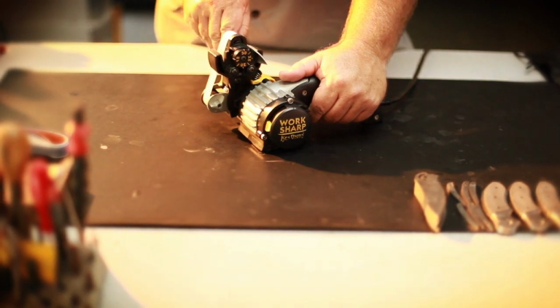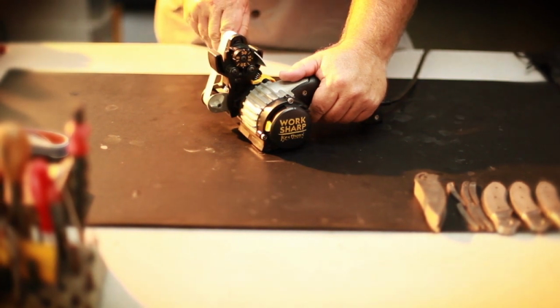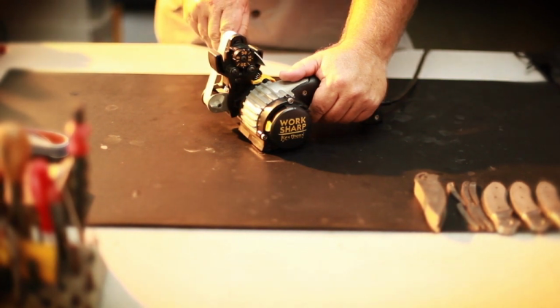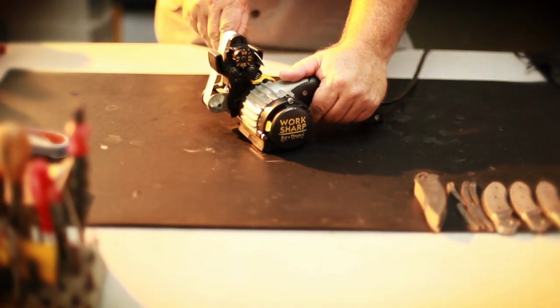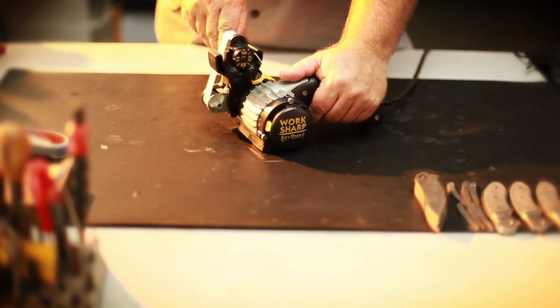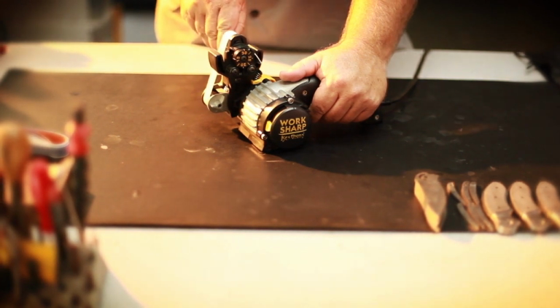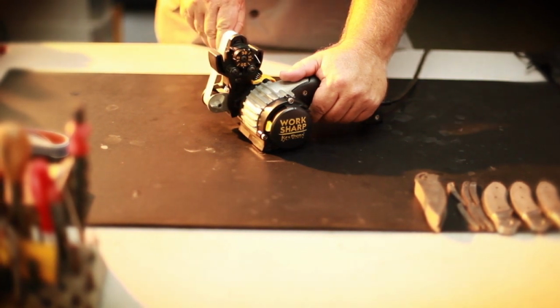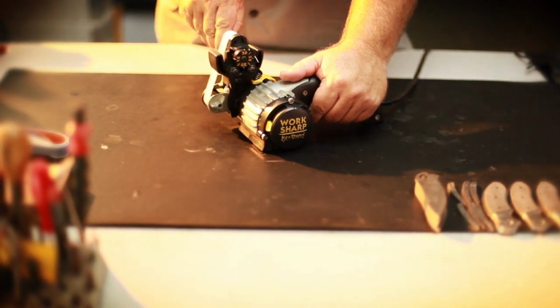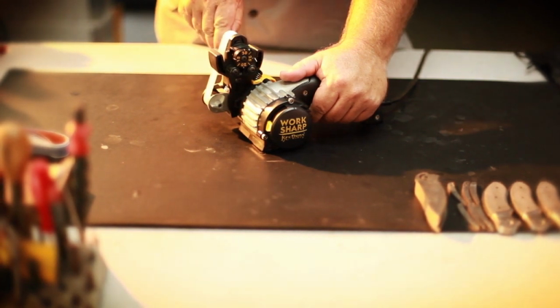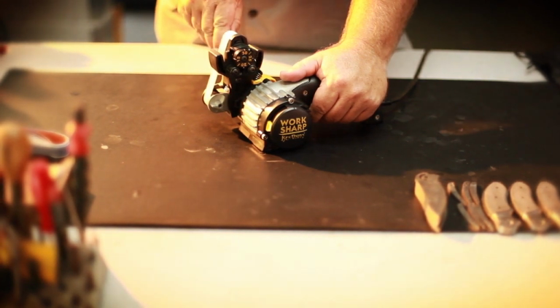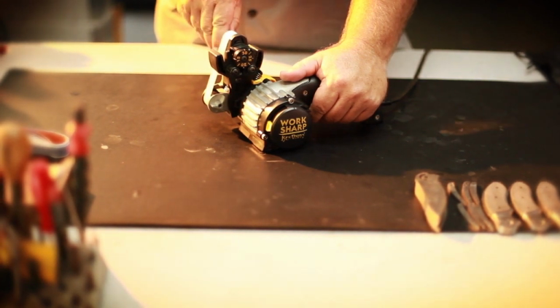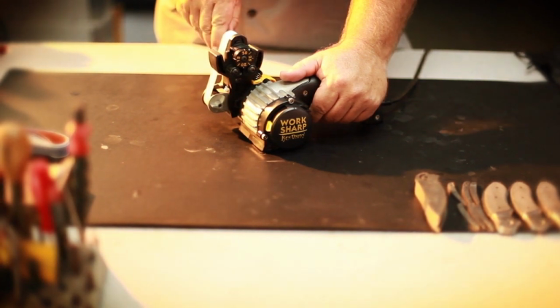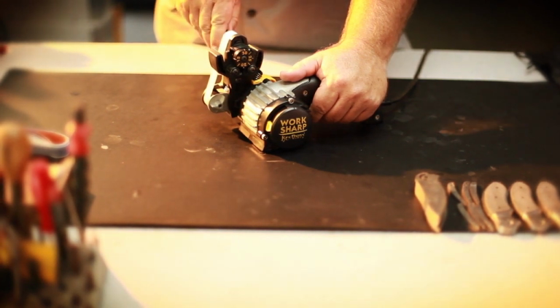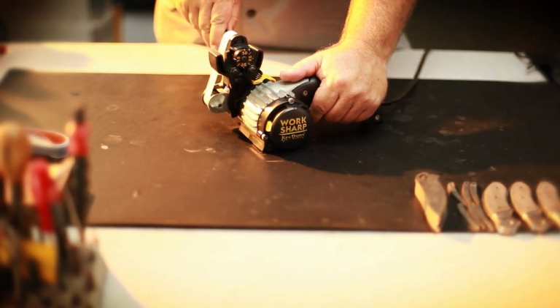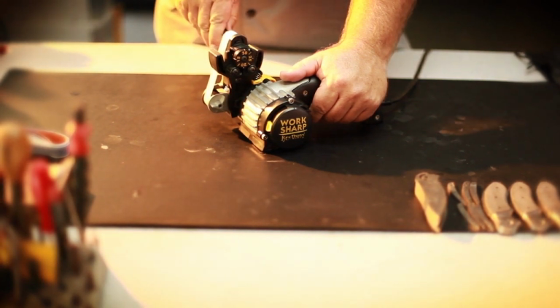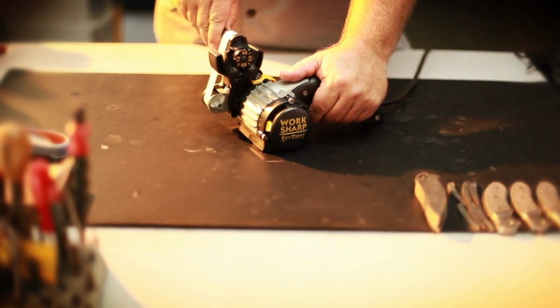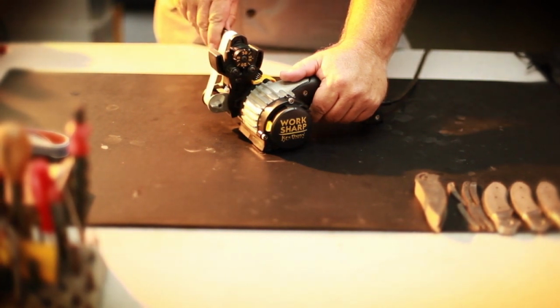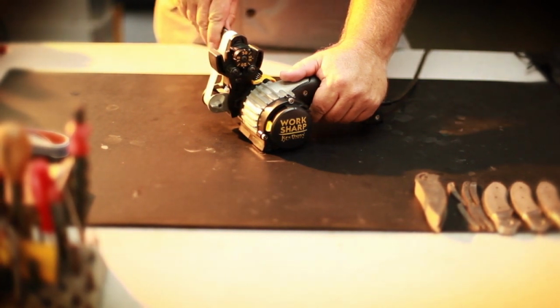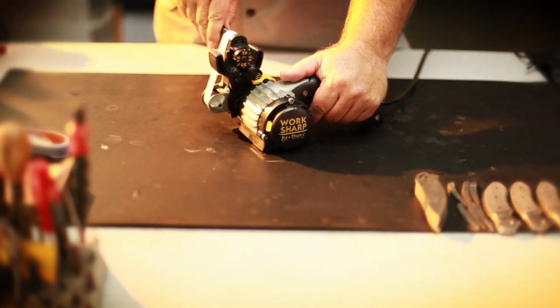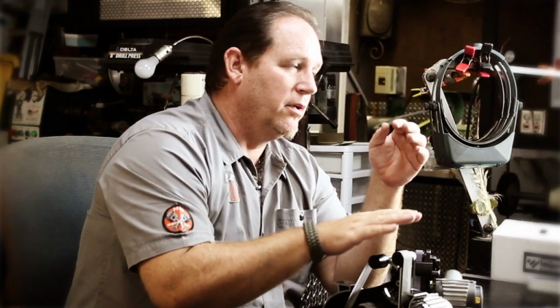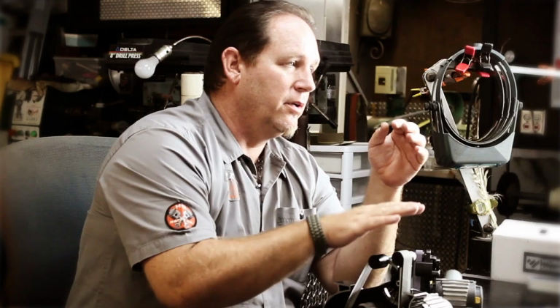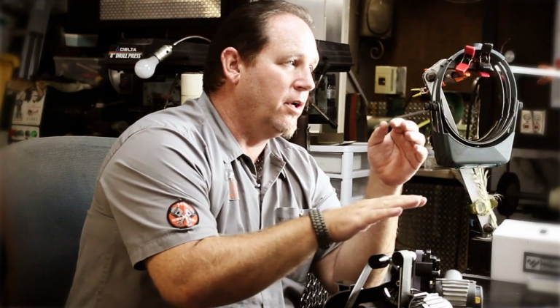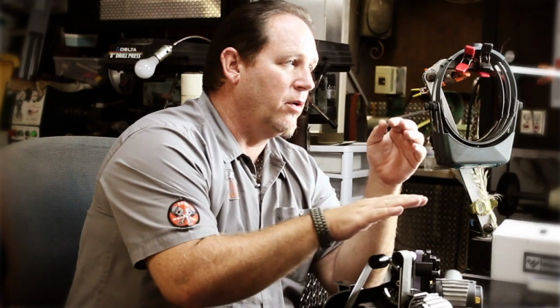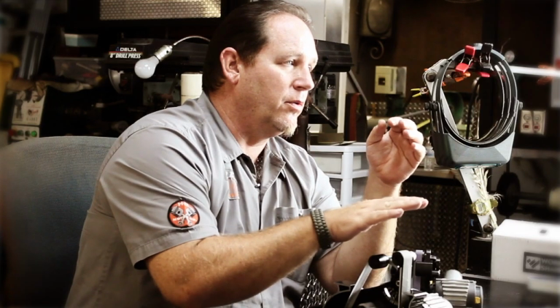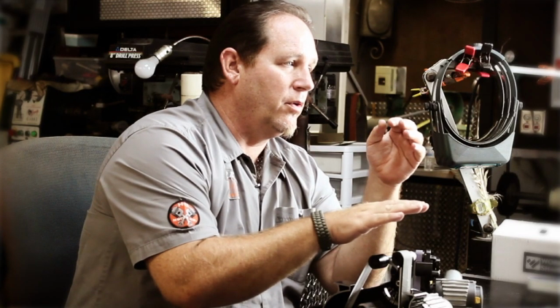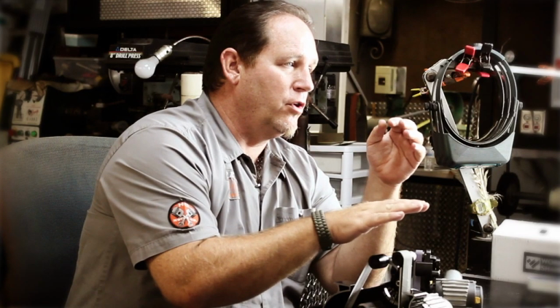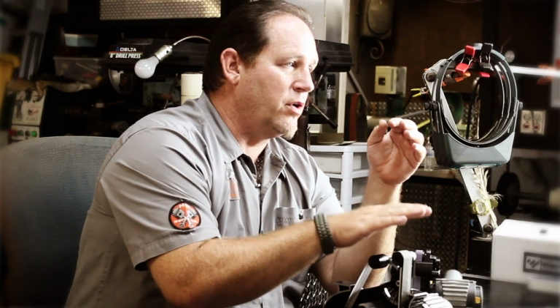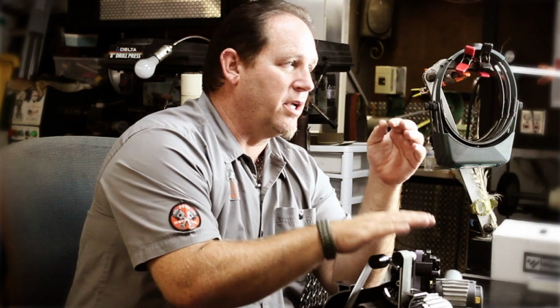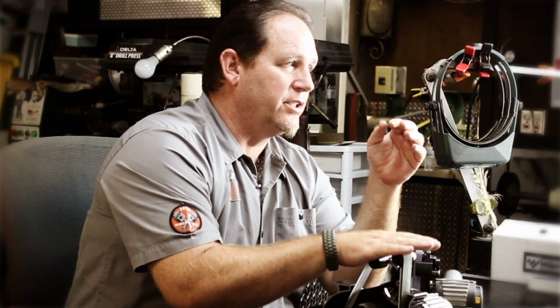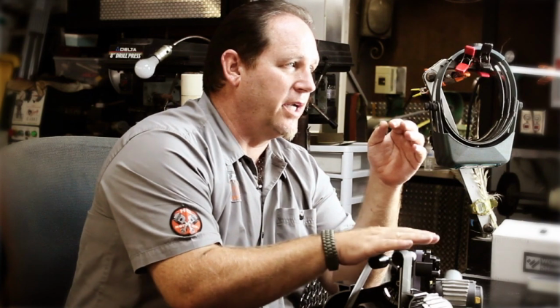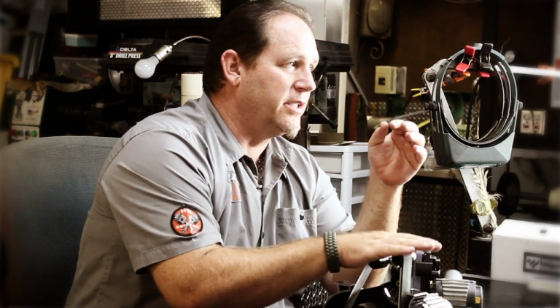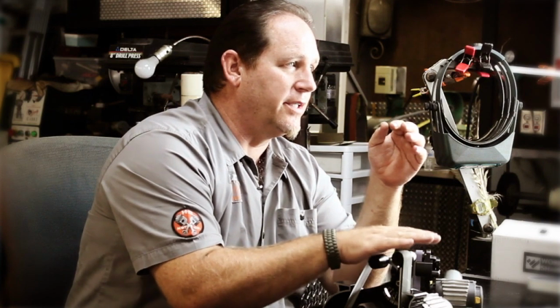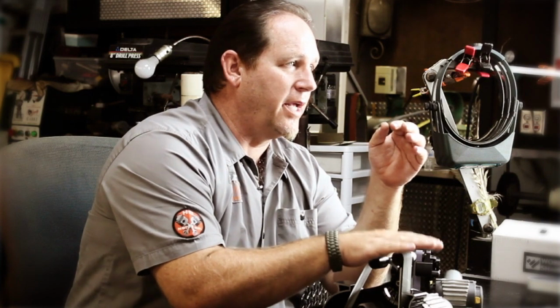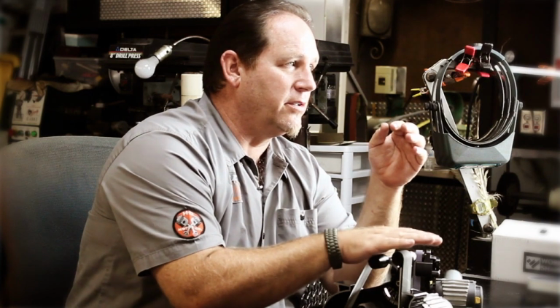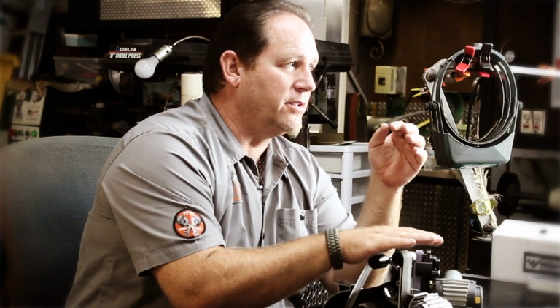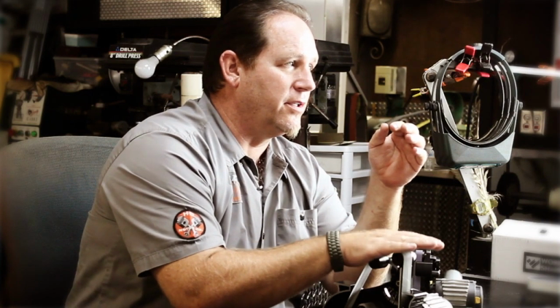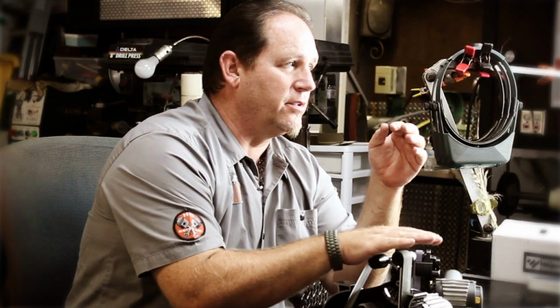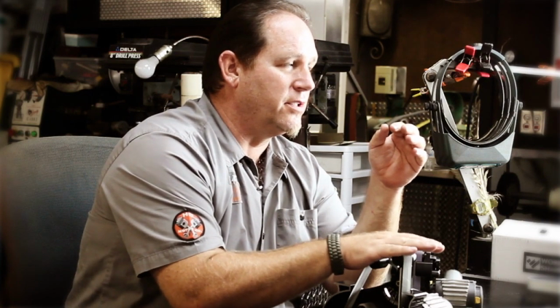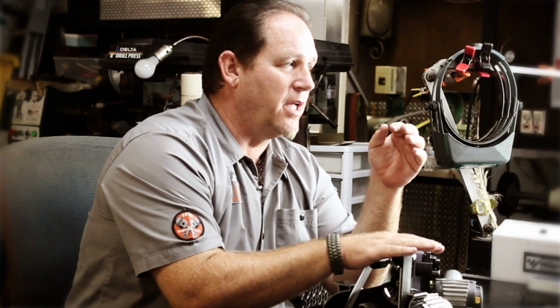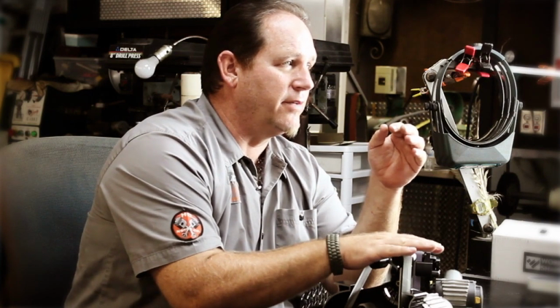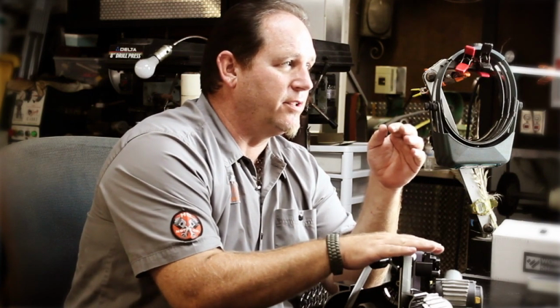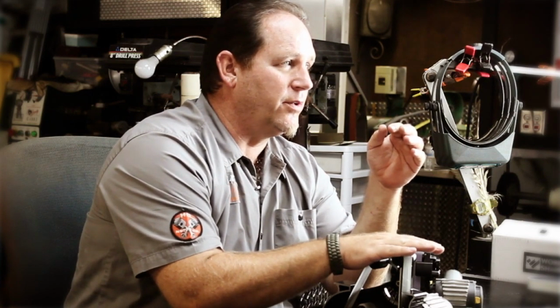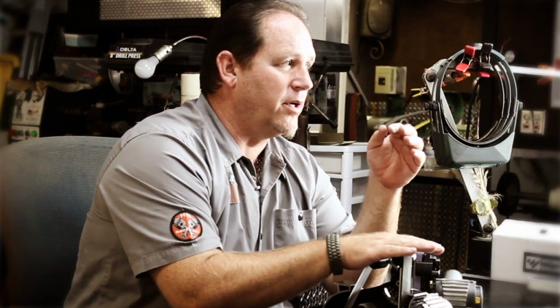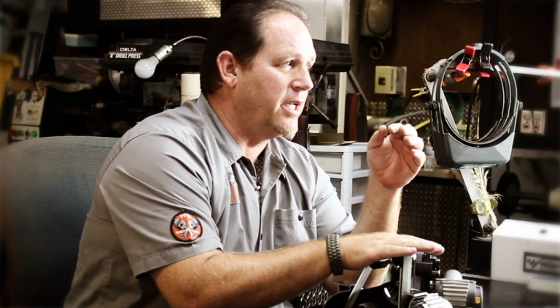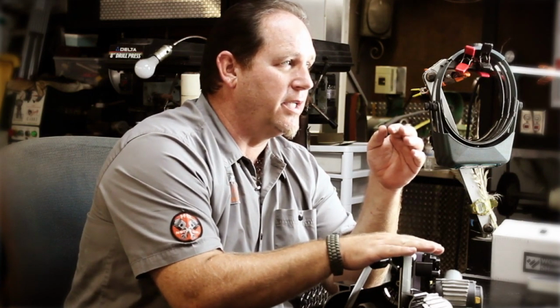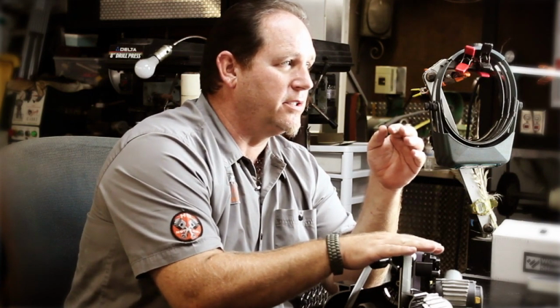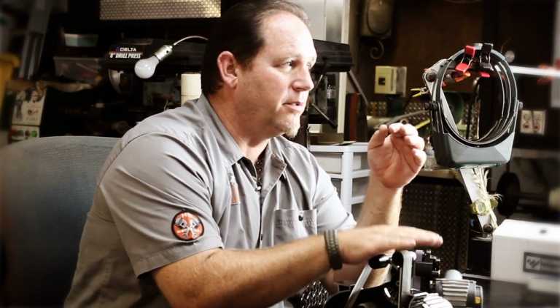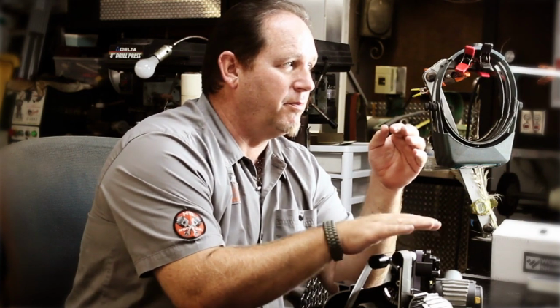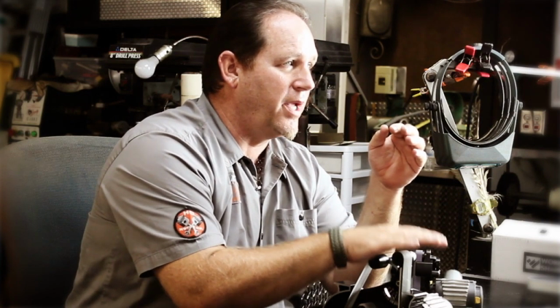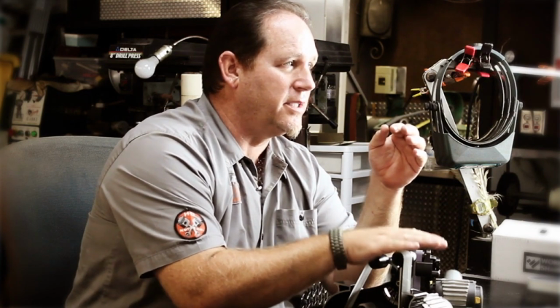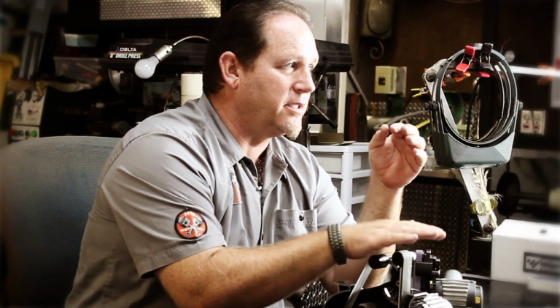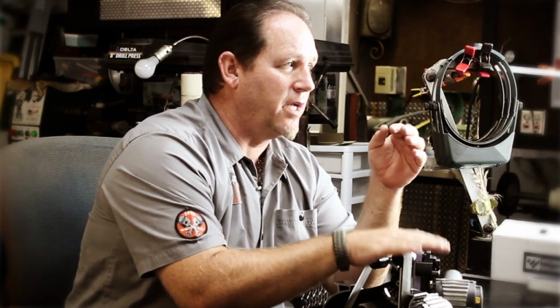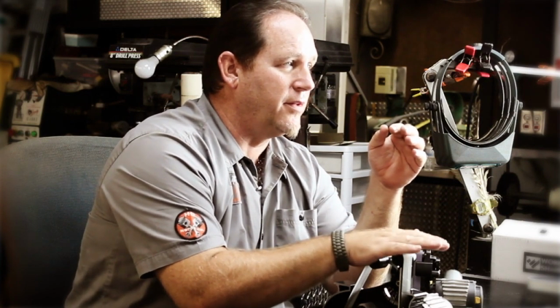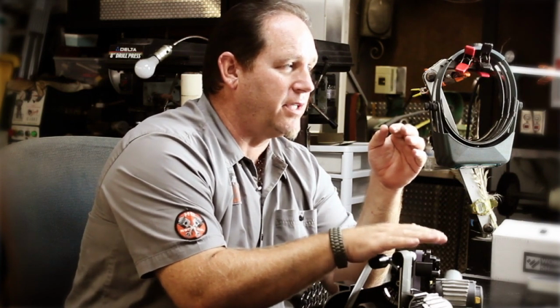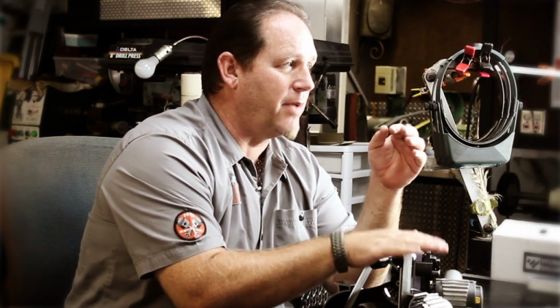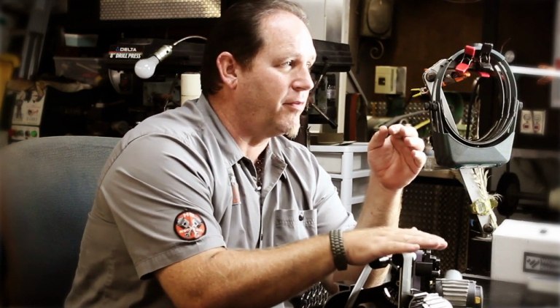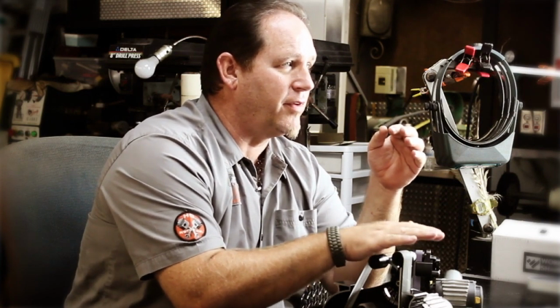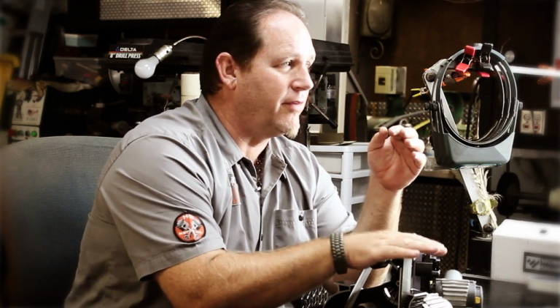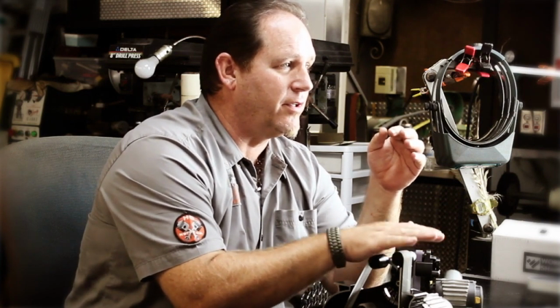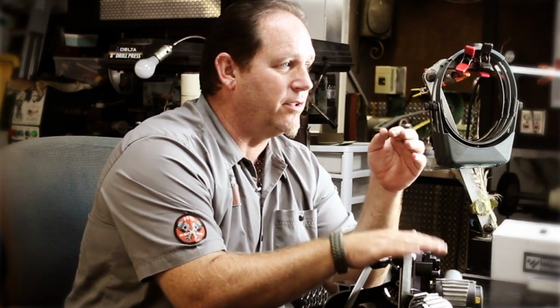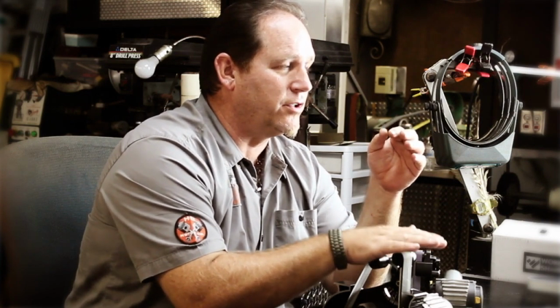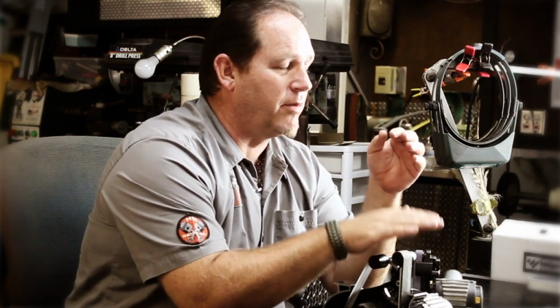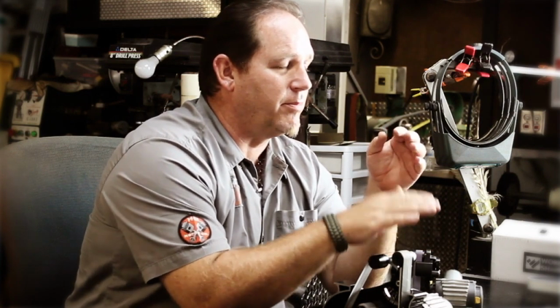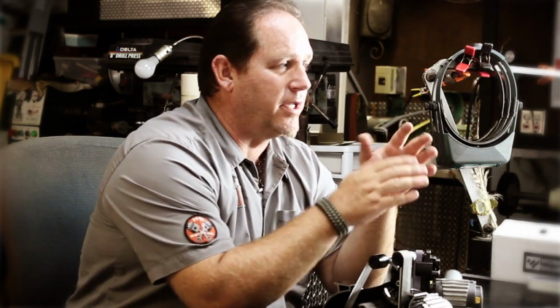Different knives are going to require different angles. You can change the angles of those knives to your needs, based on the type of knife that you're sharpening.